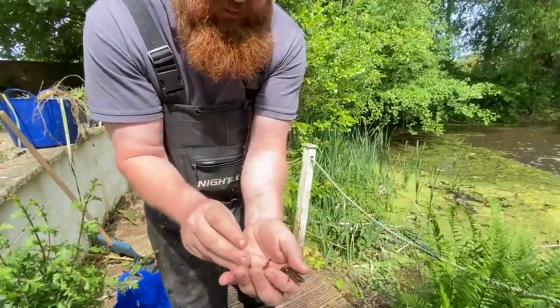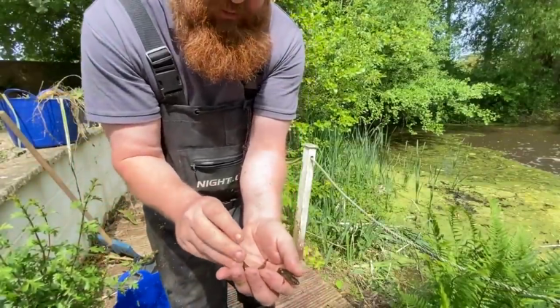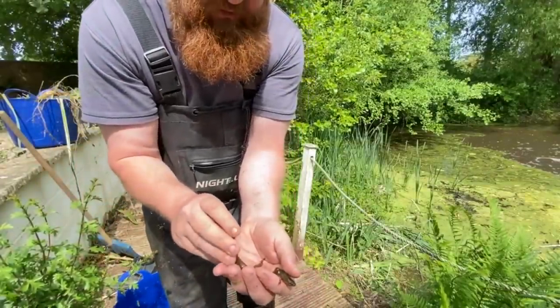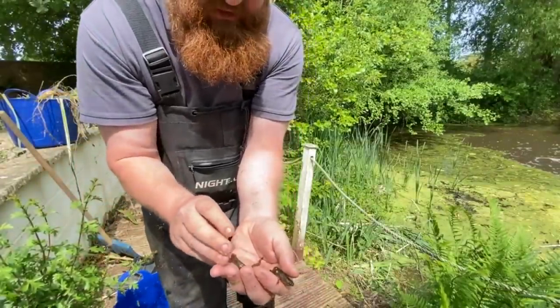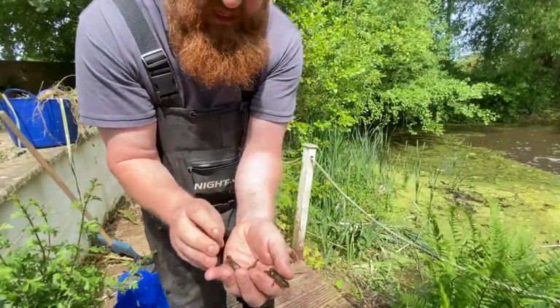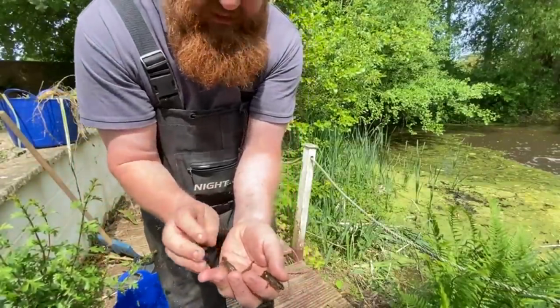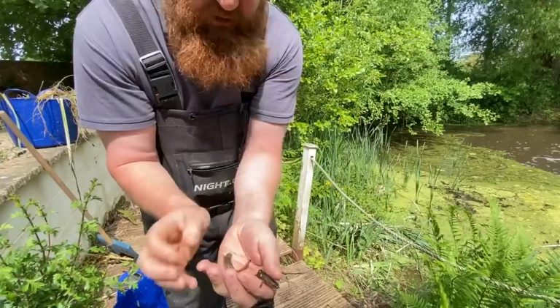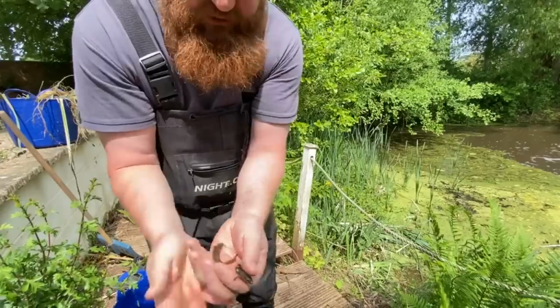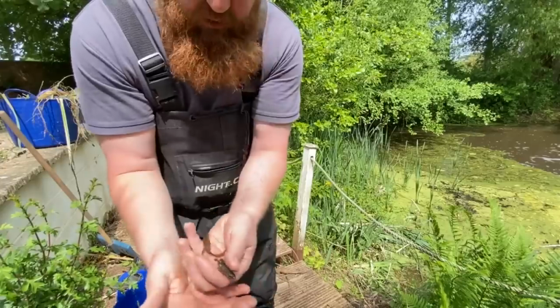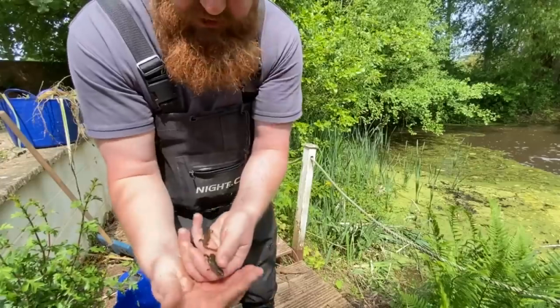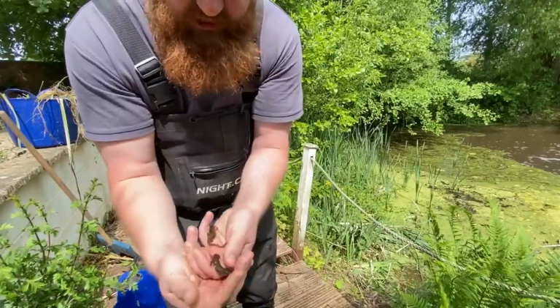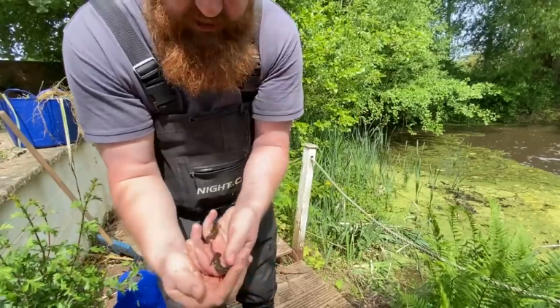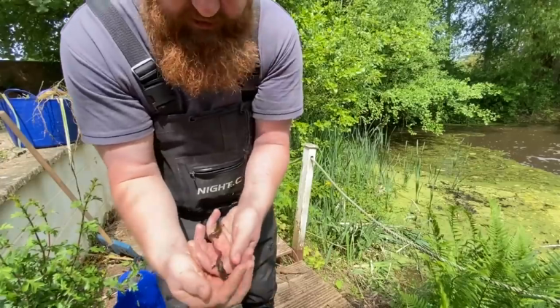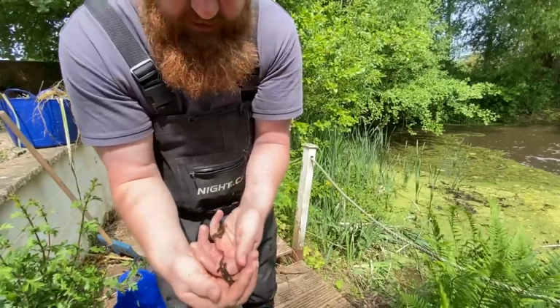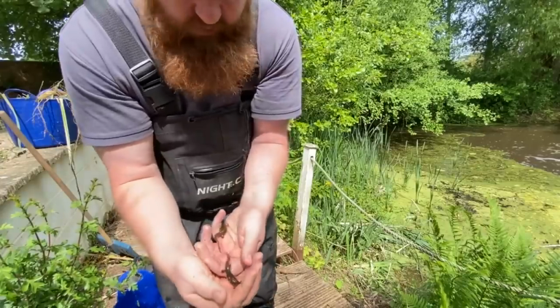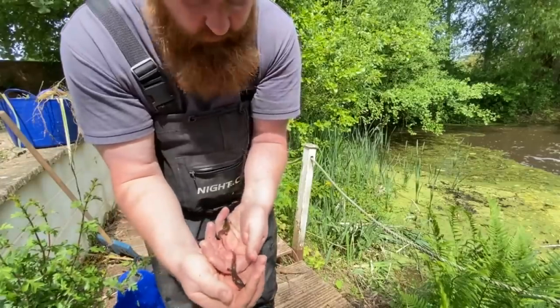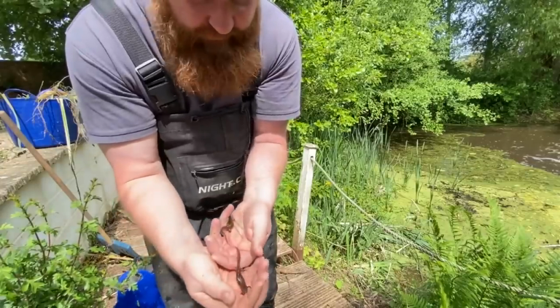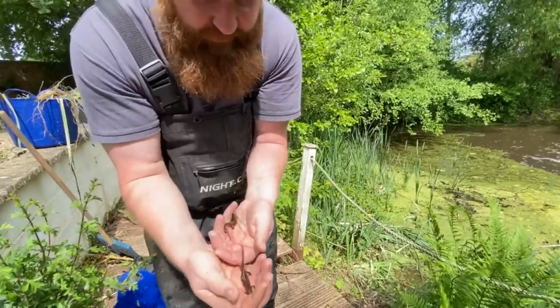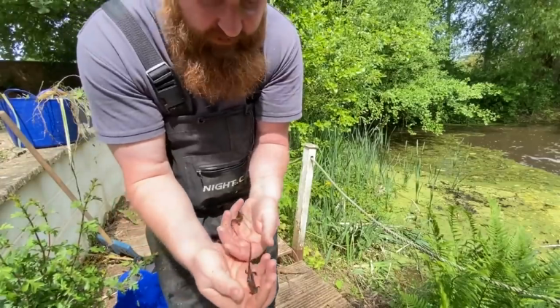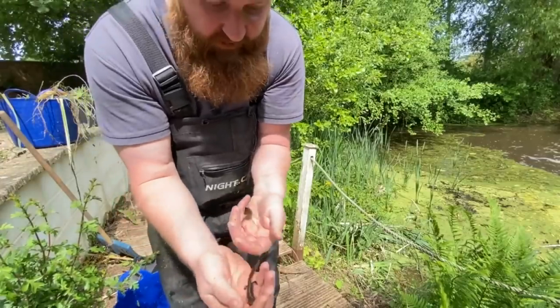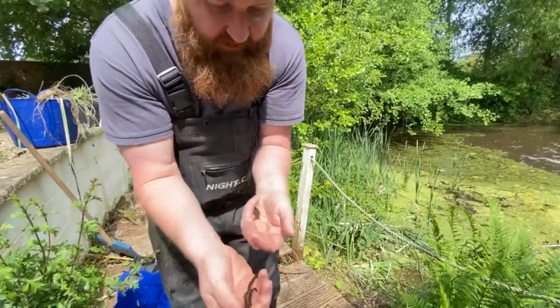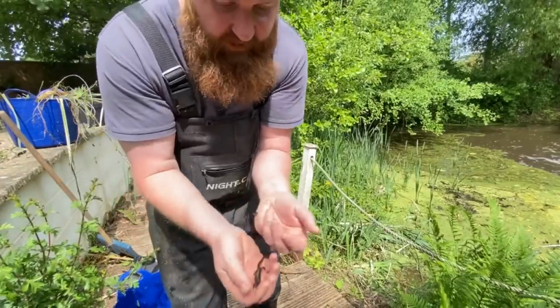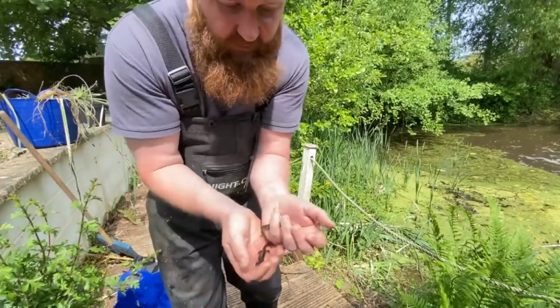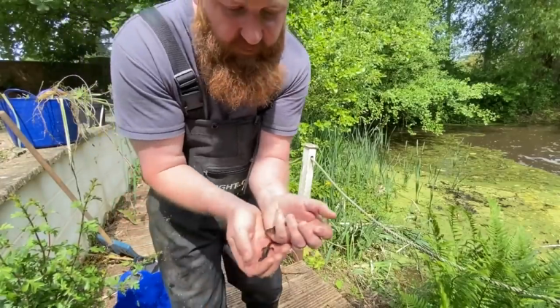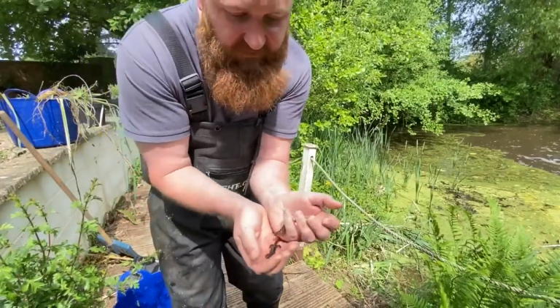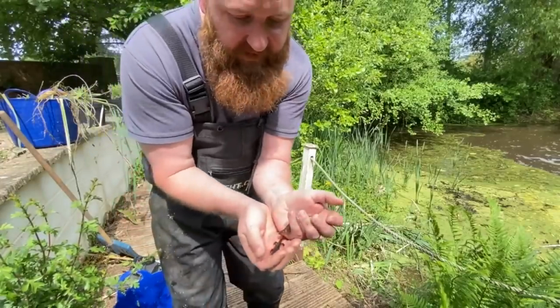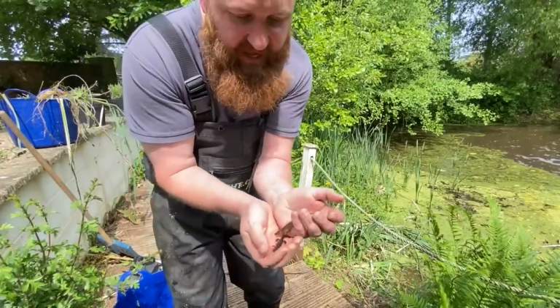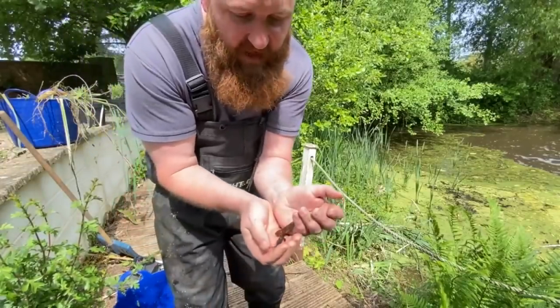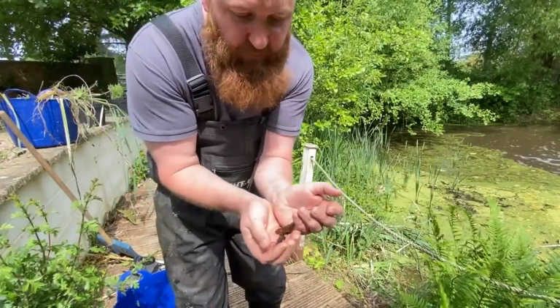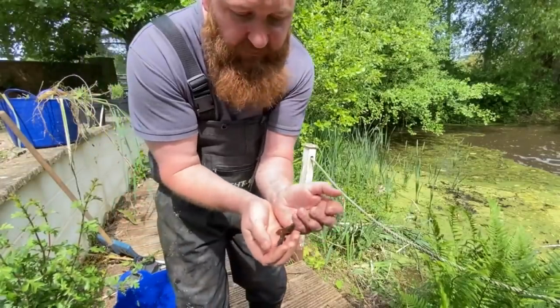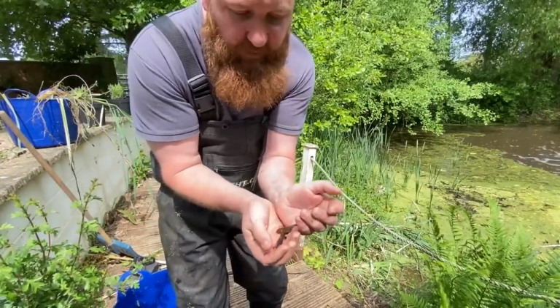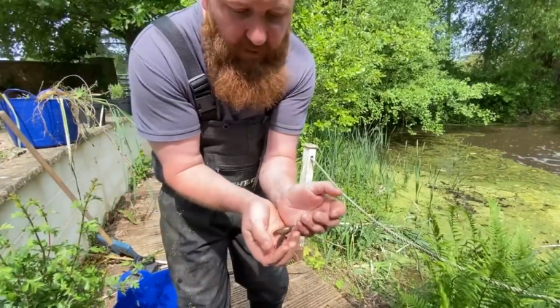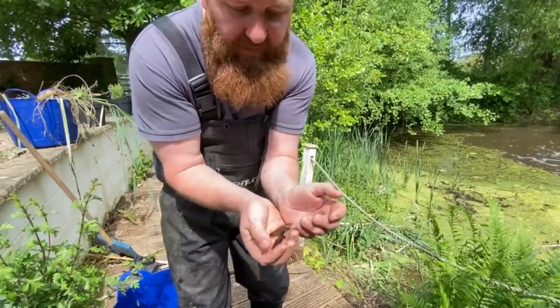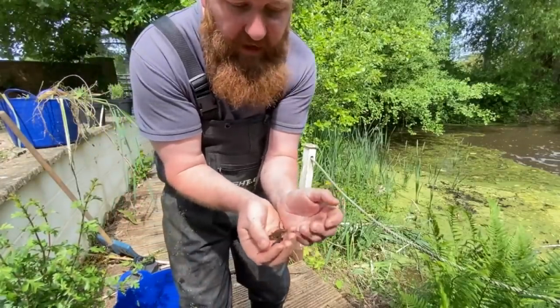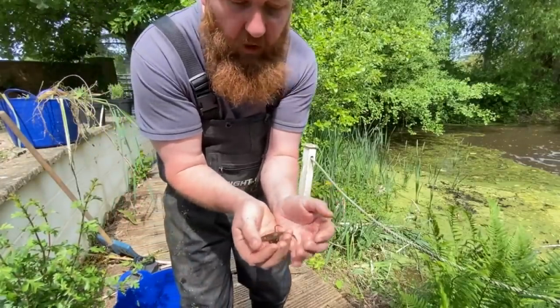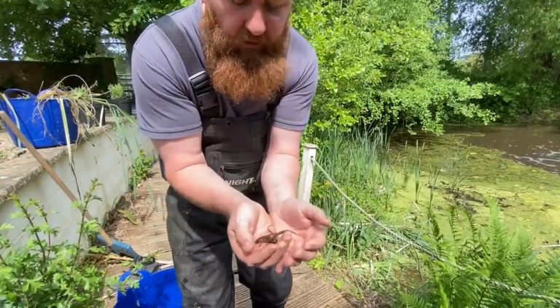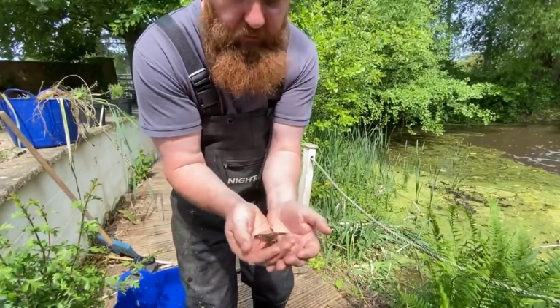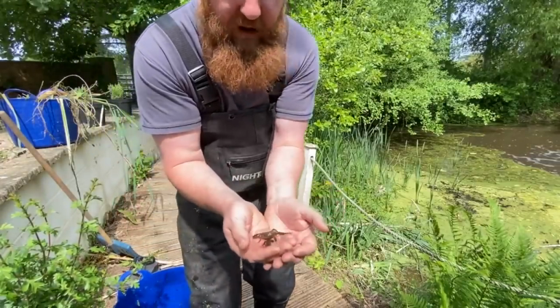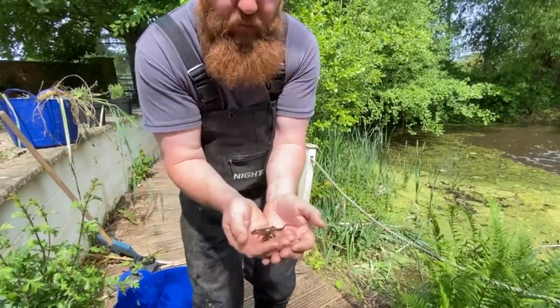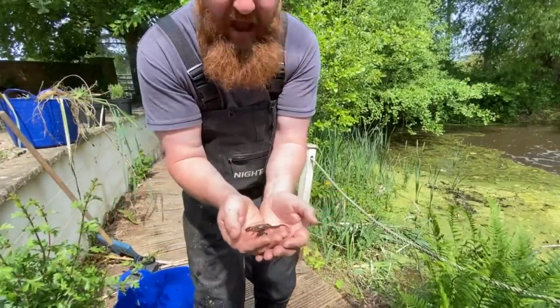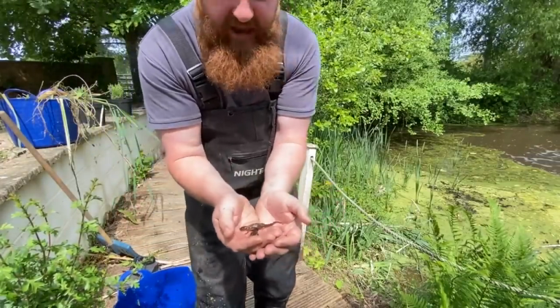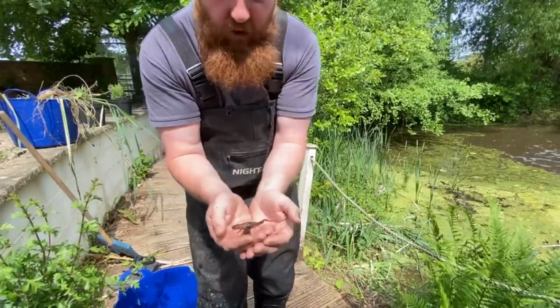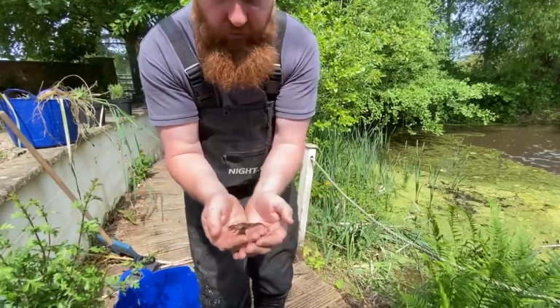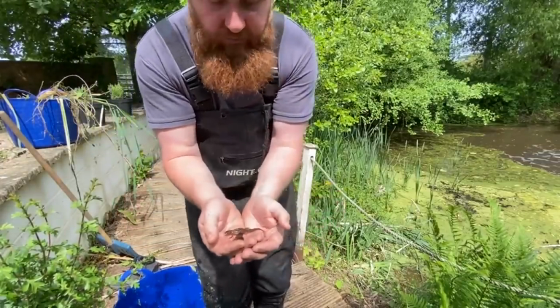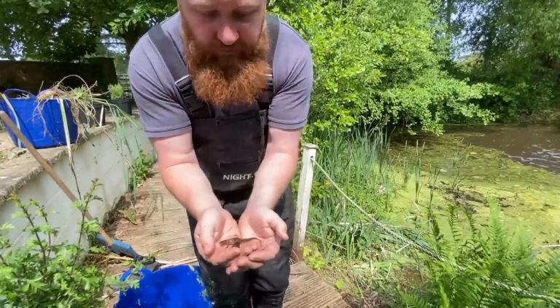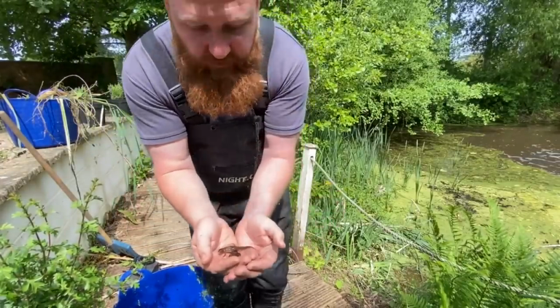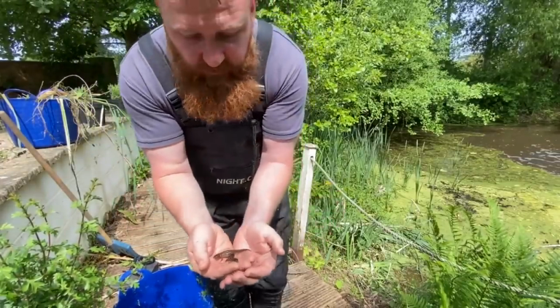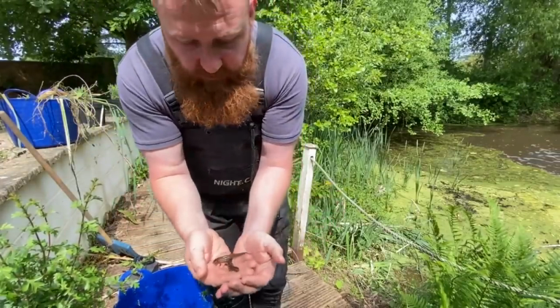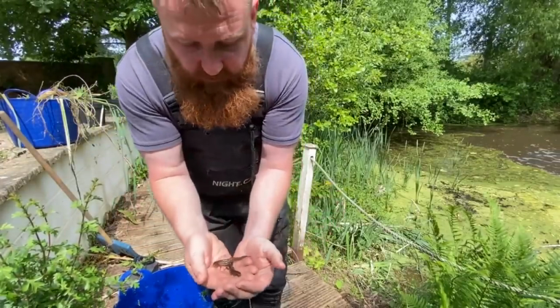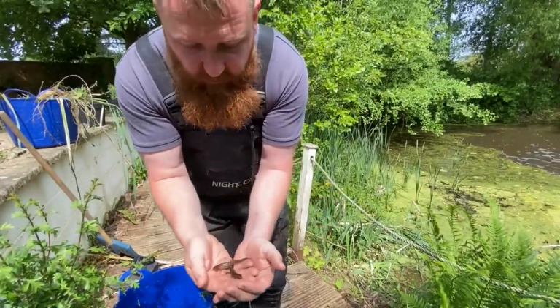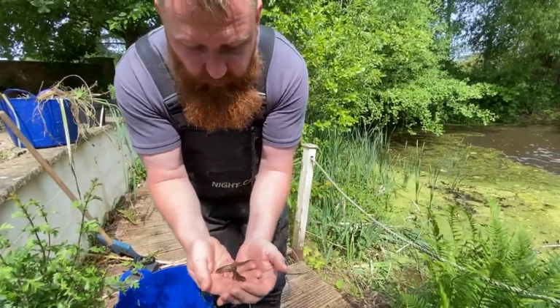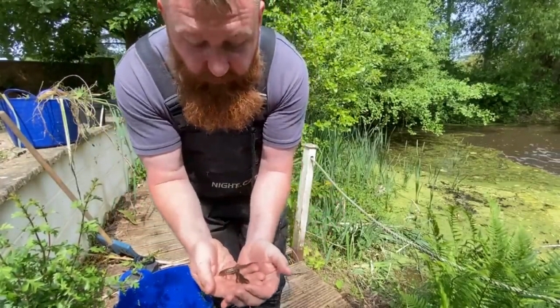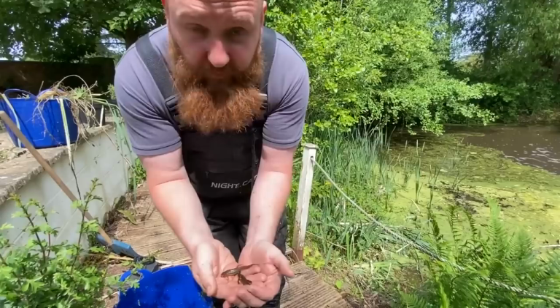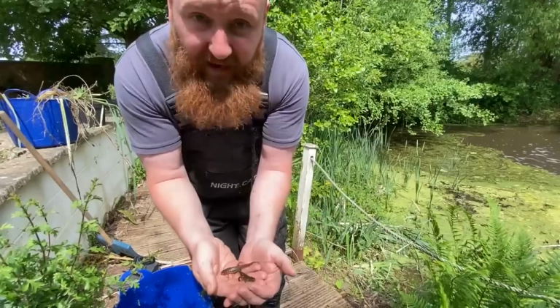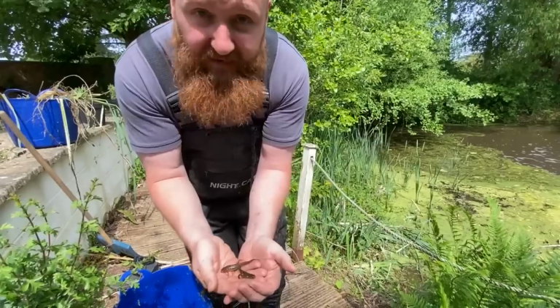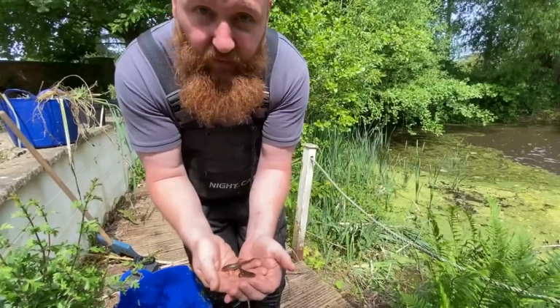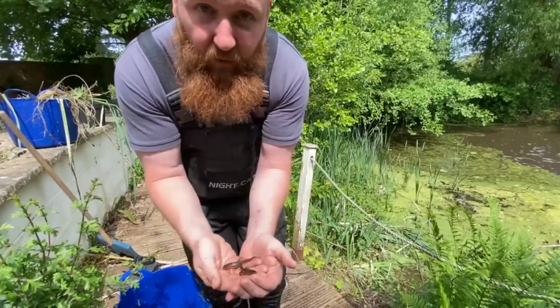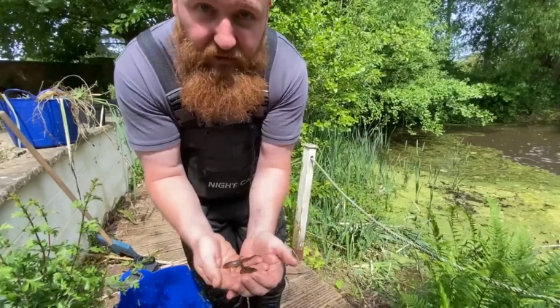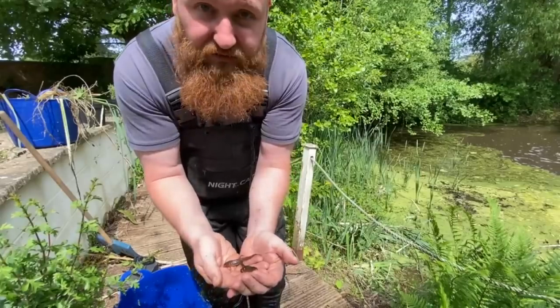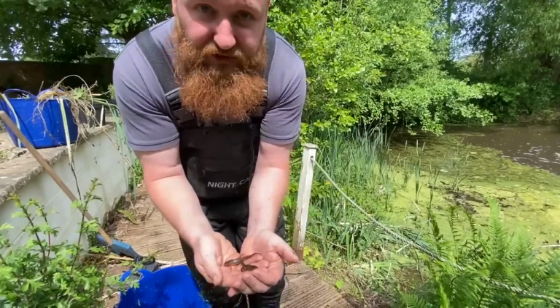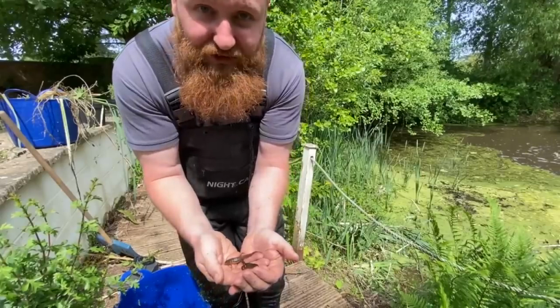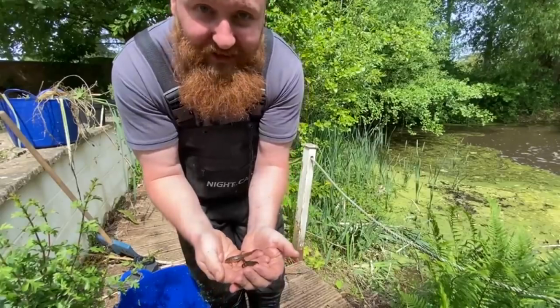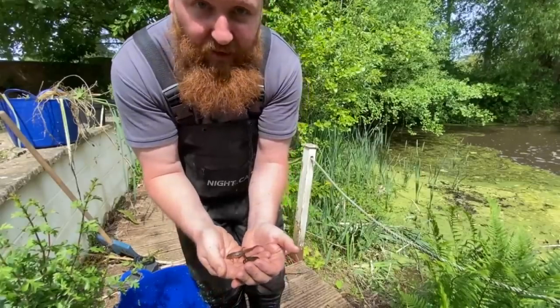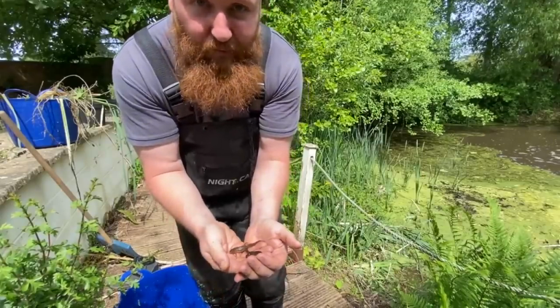We'll put these guys to one side, be very careful with them, and when we're gone we'll put them back in the water to return to their home.